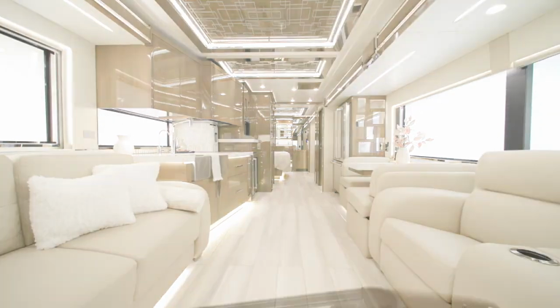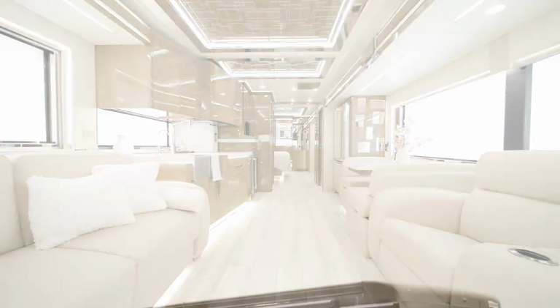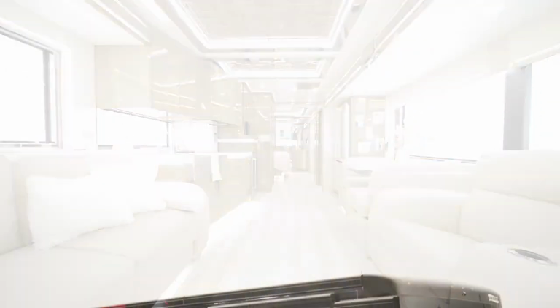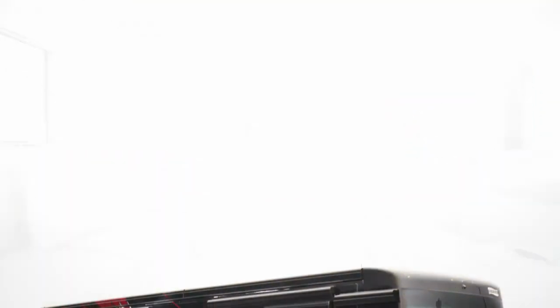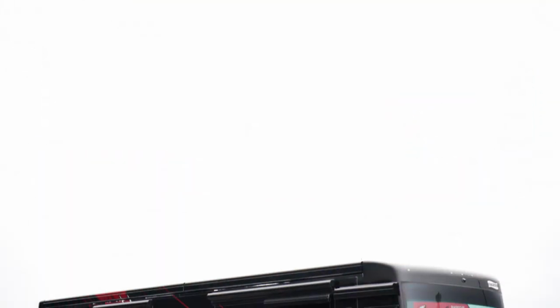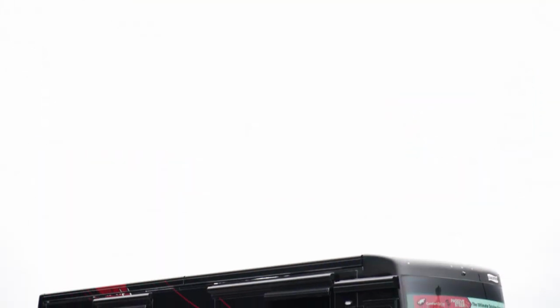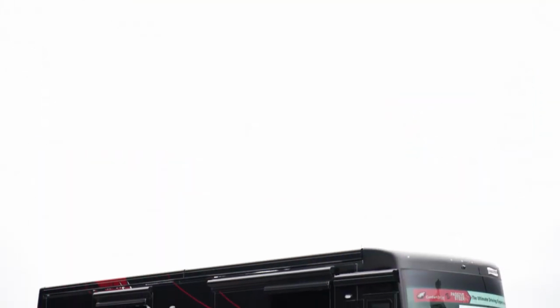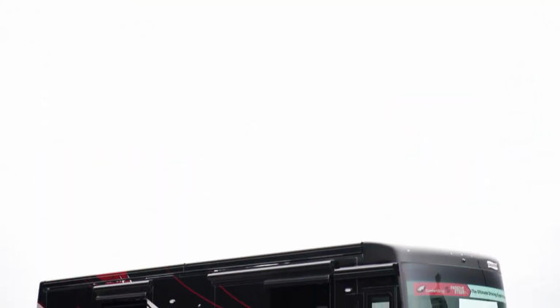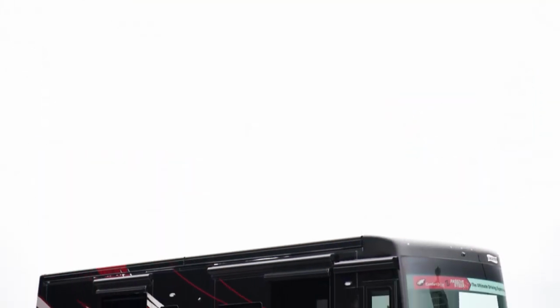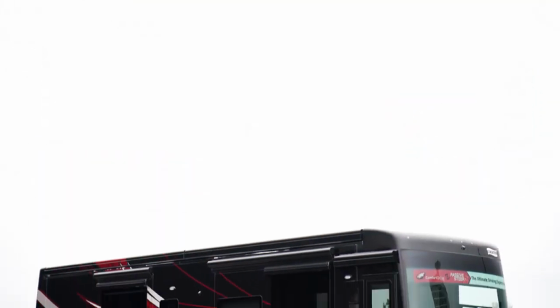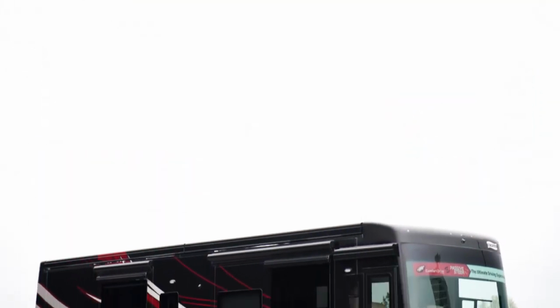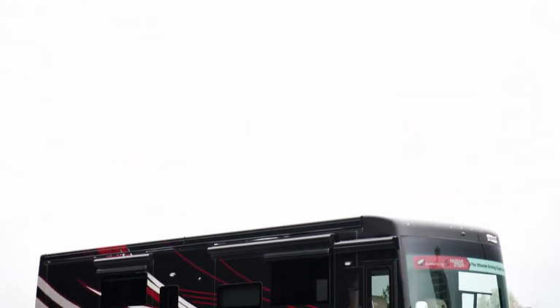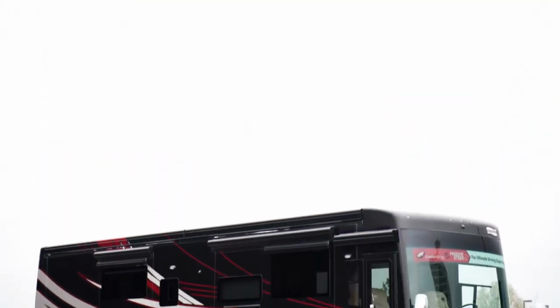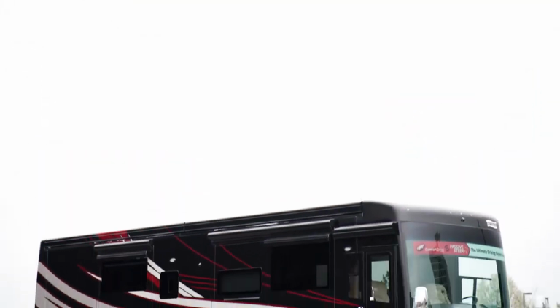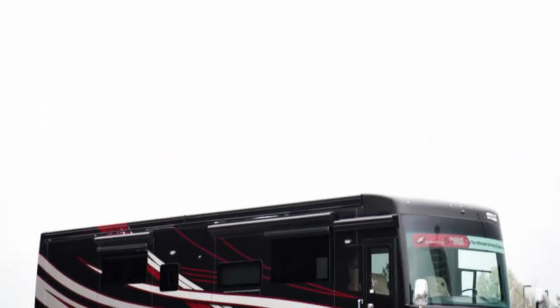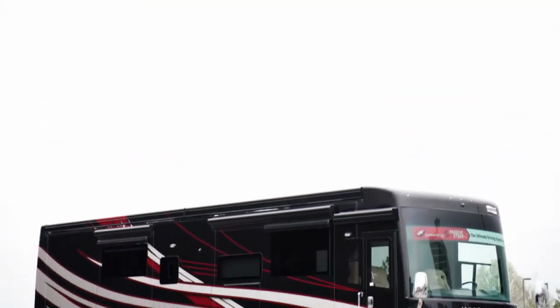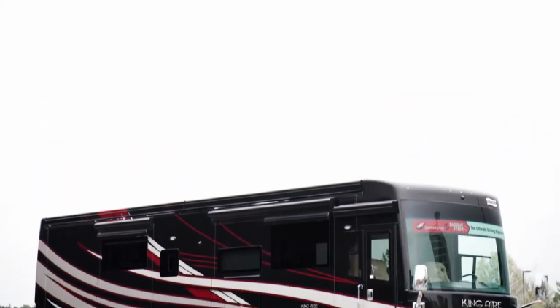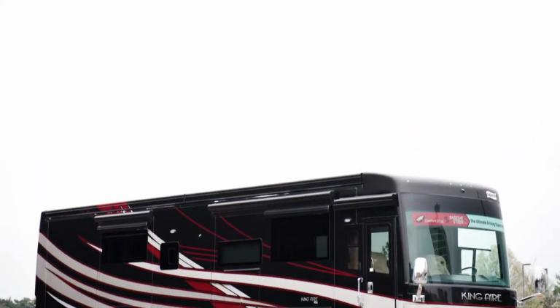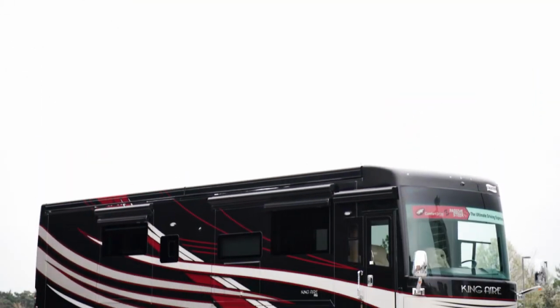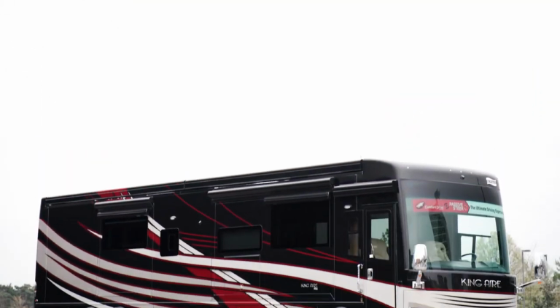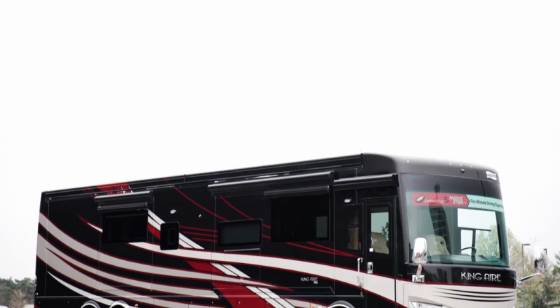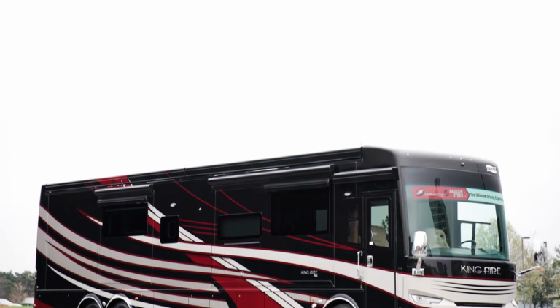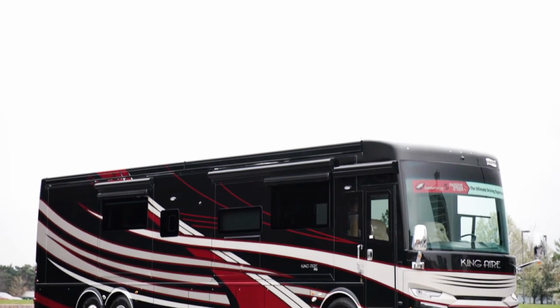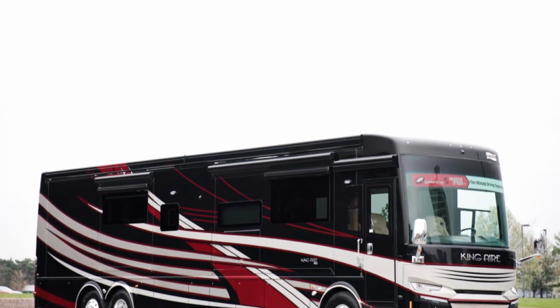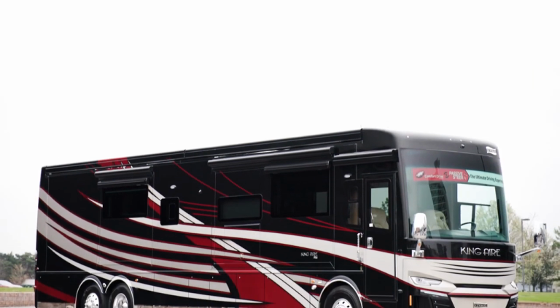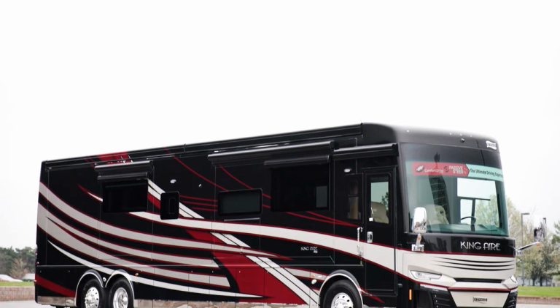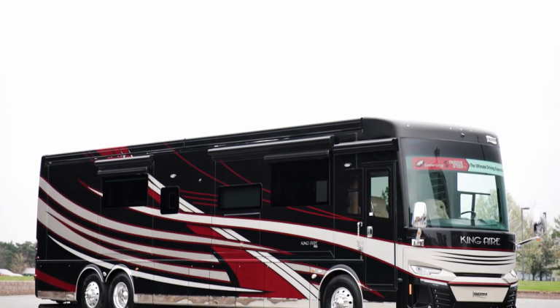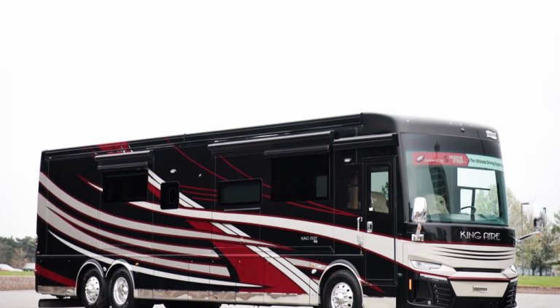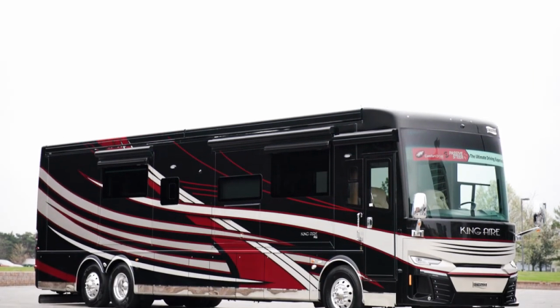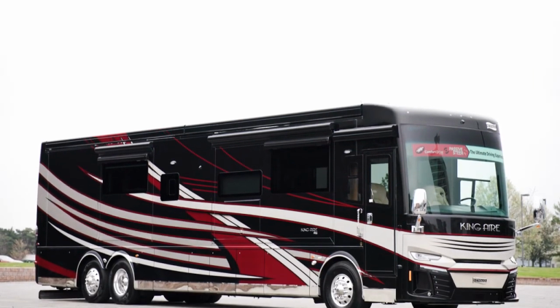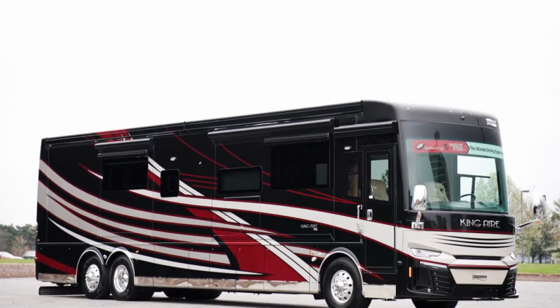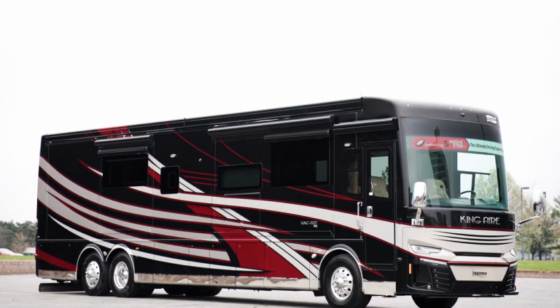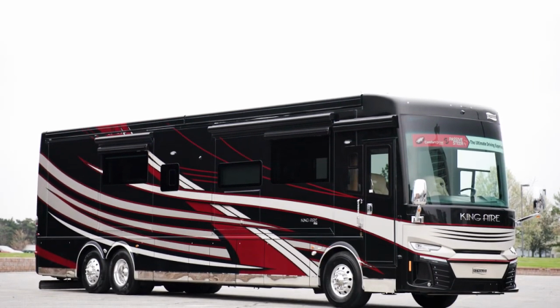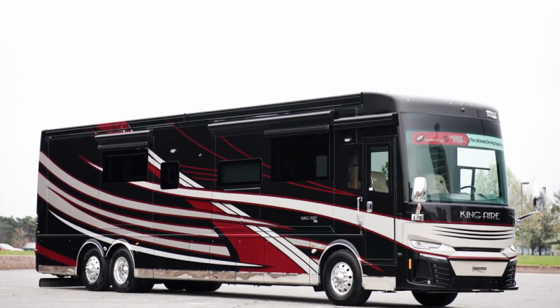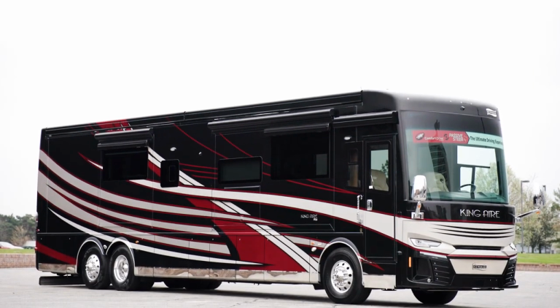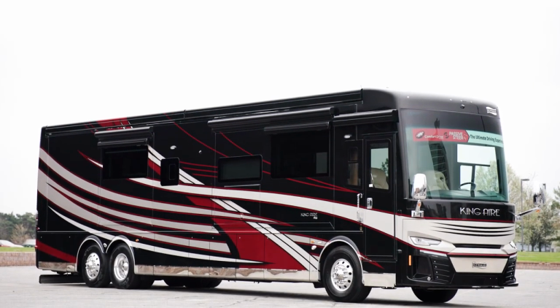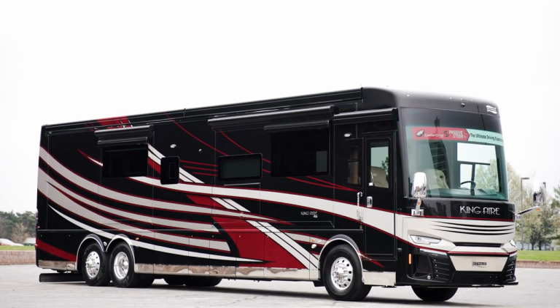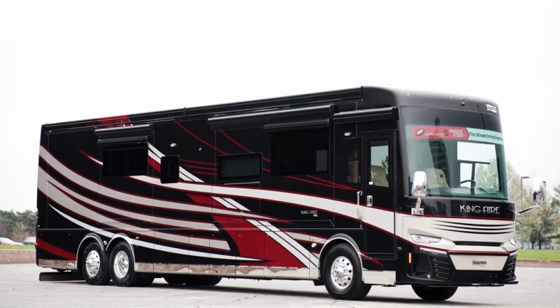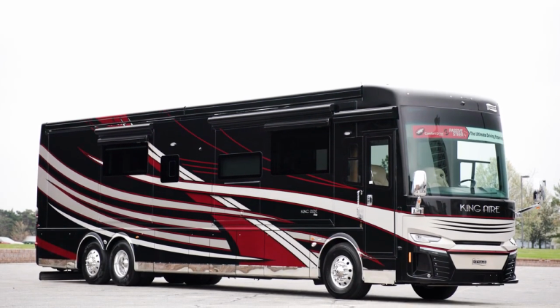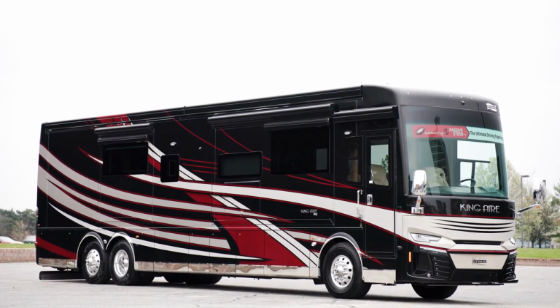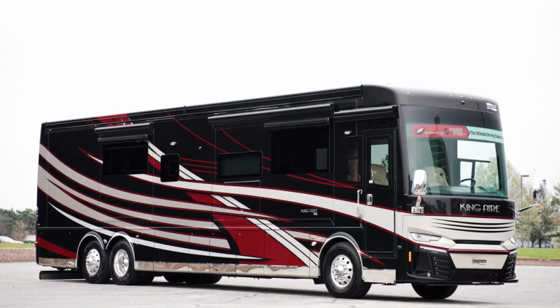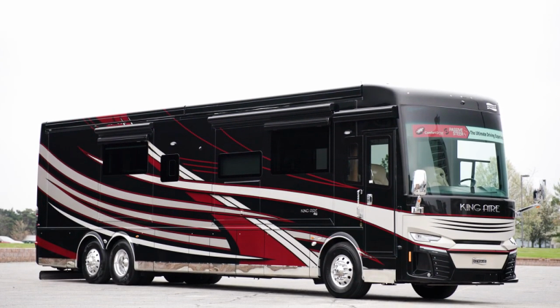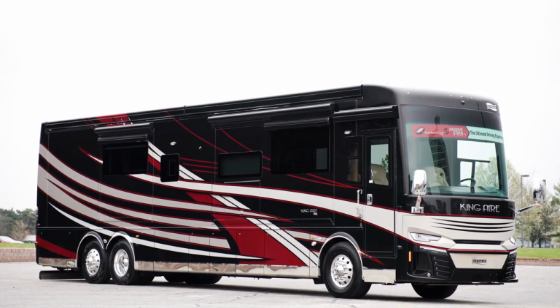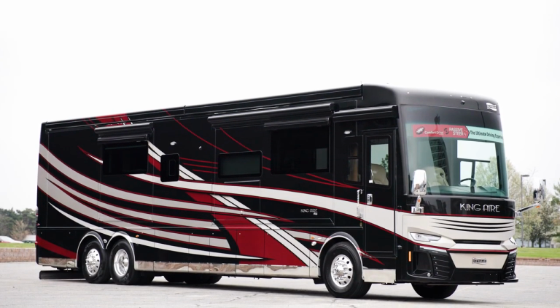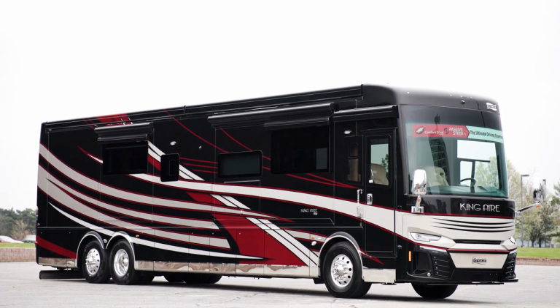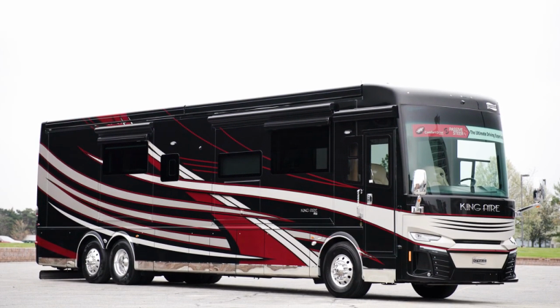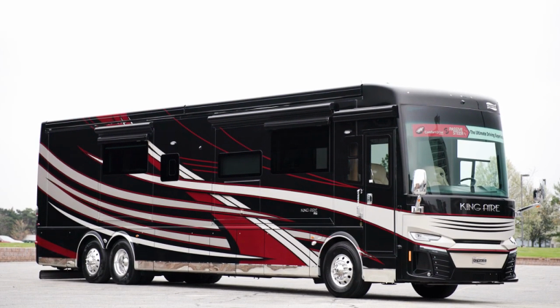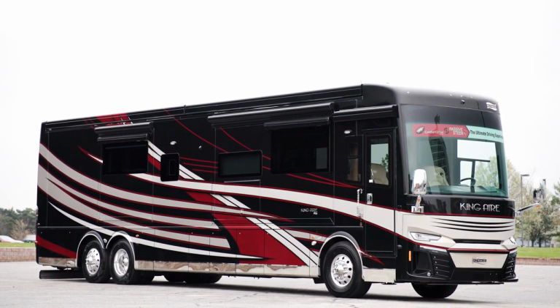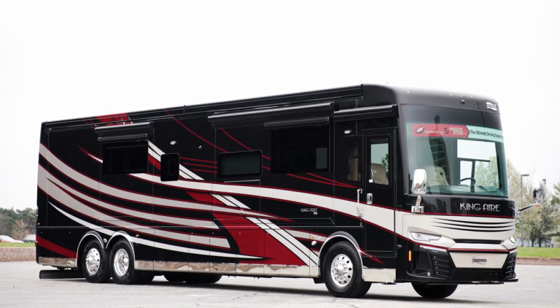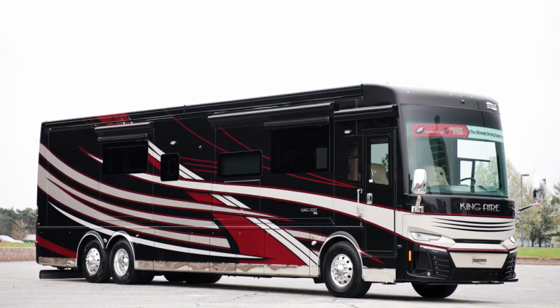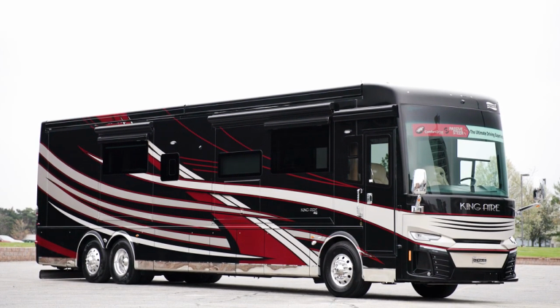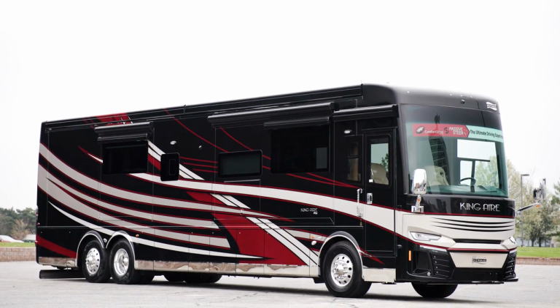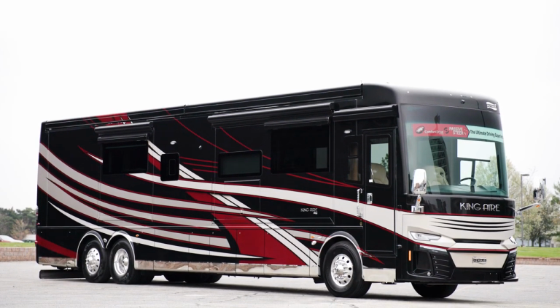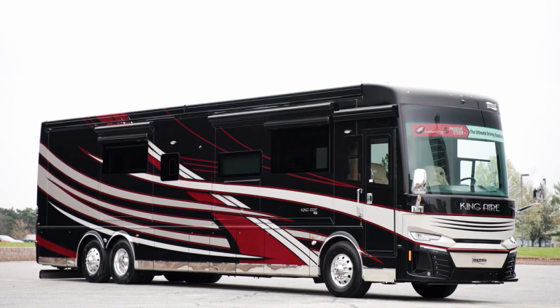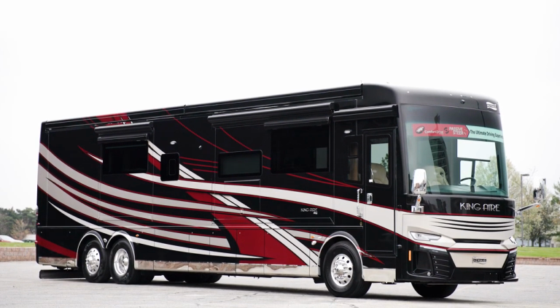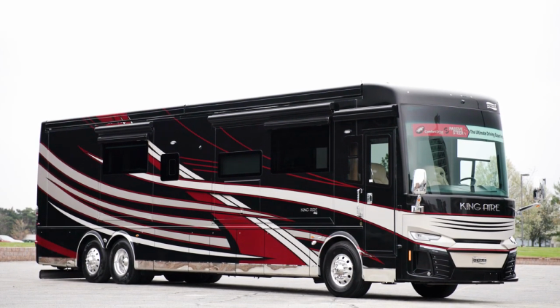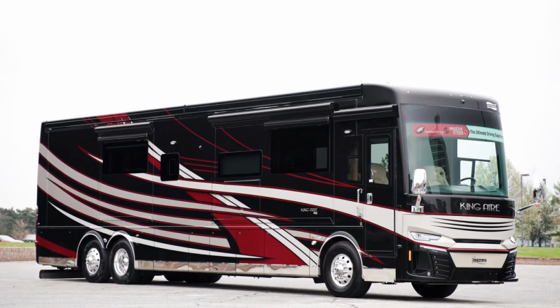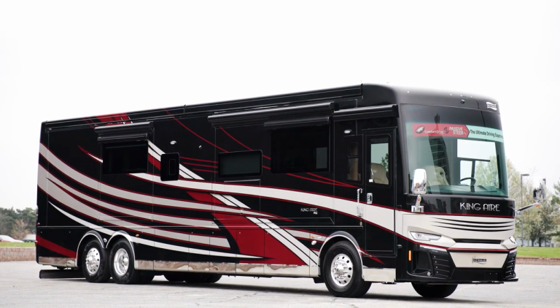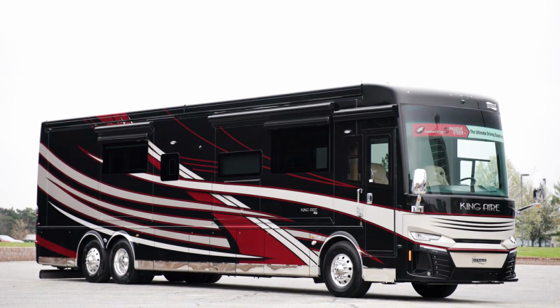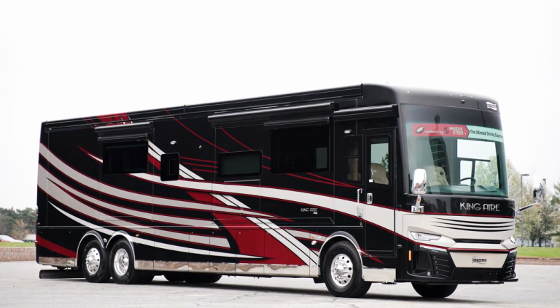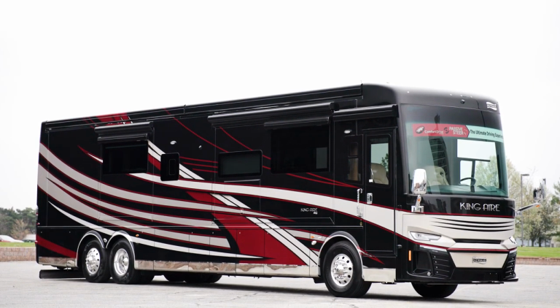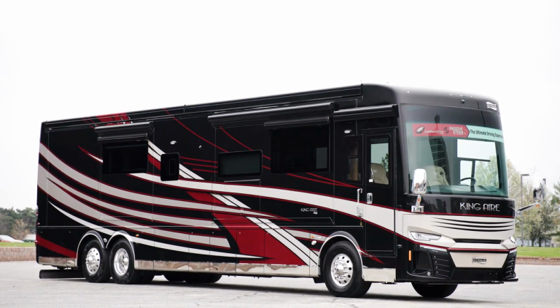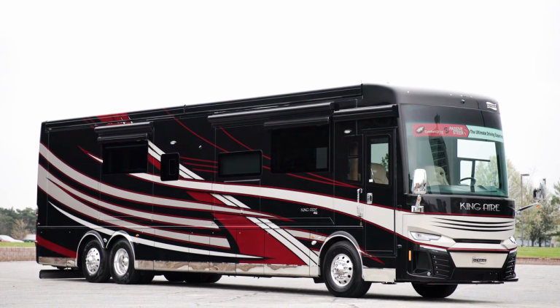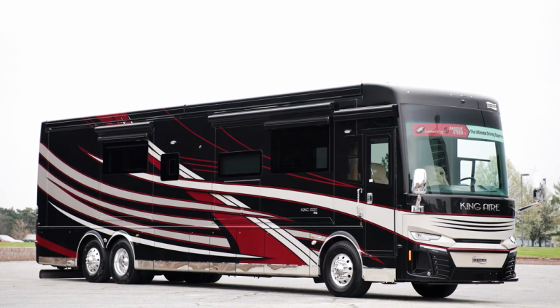Today, we're touring floor plan 4596, which is new for 2023 and one of four floor plans available.